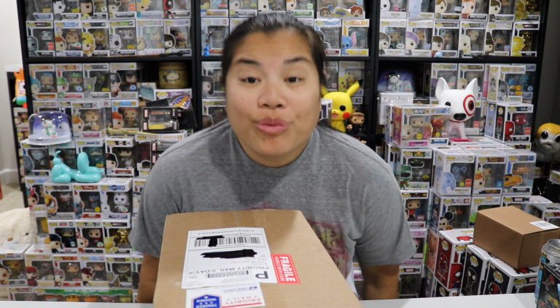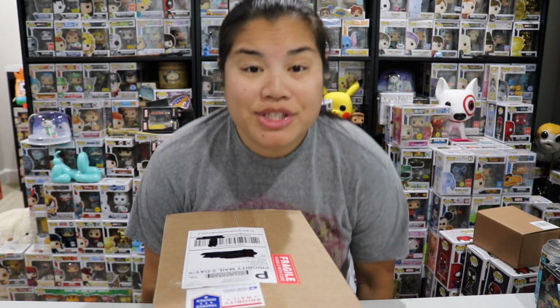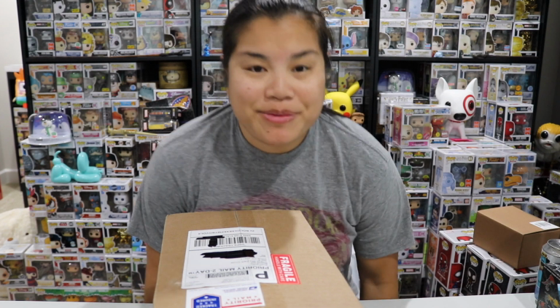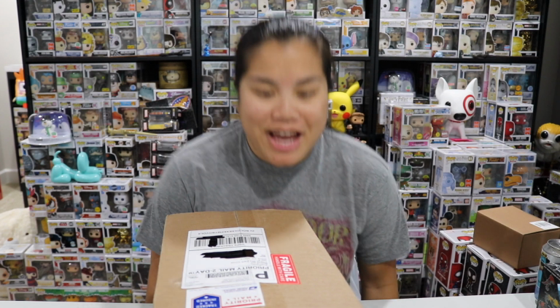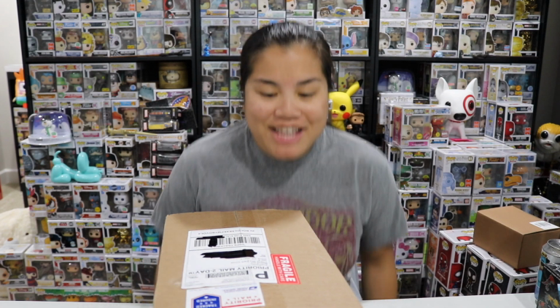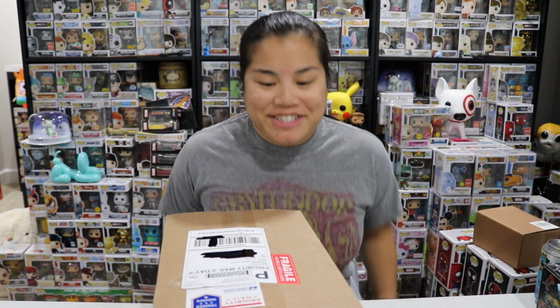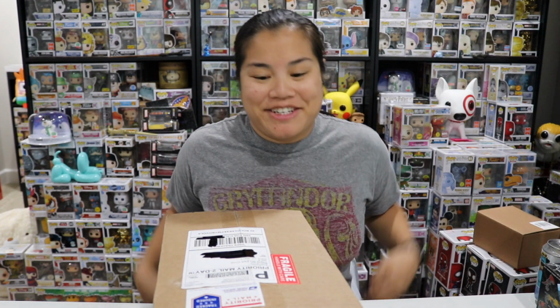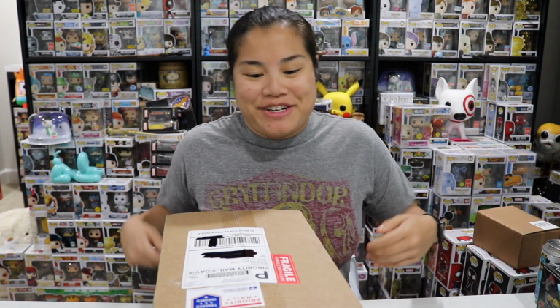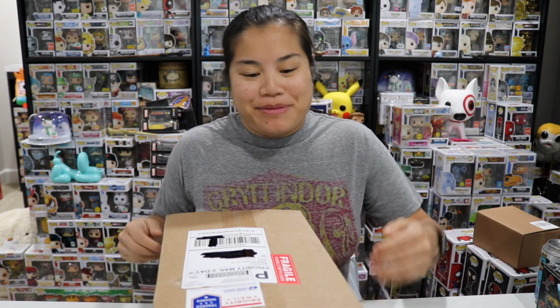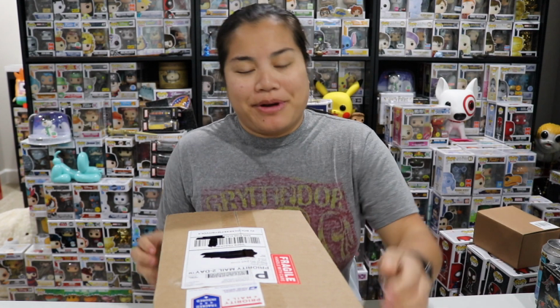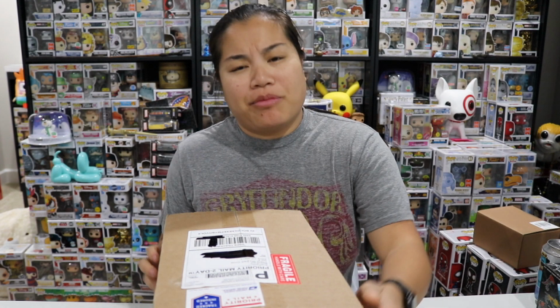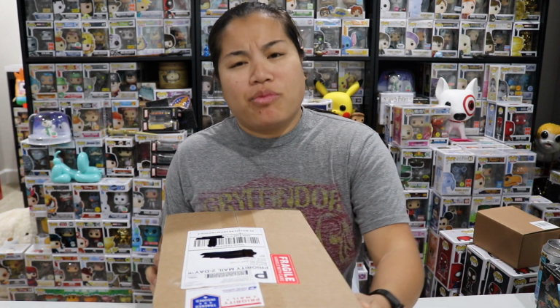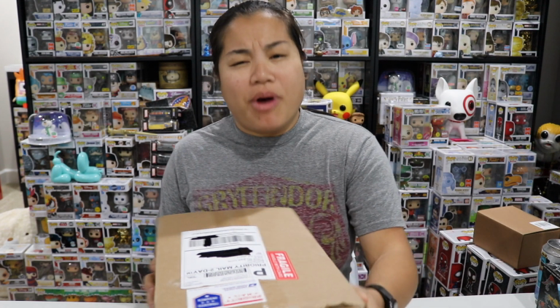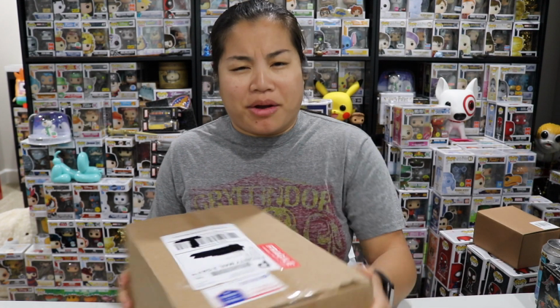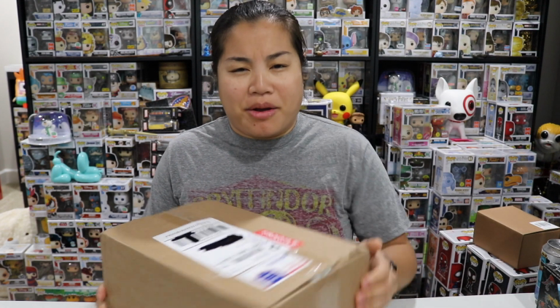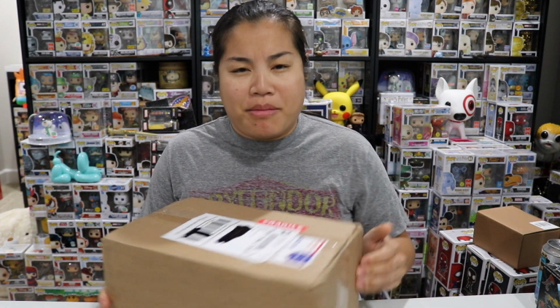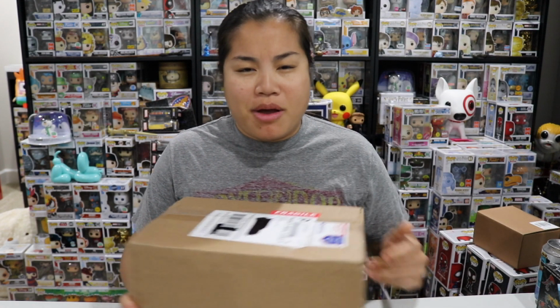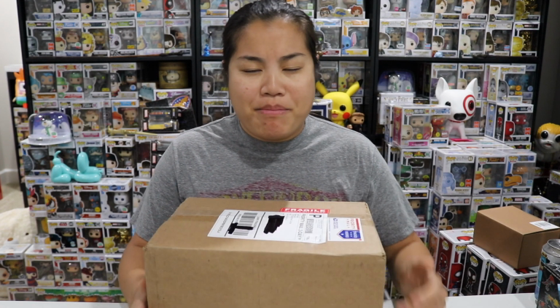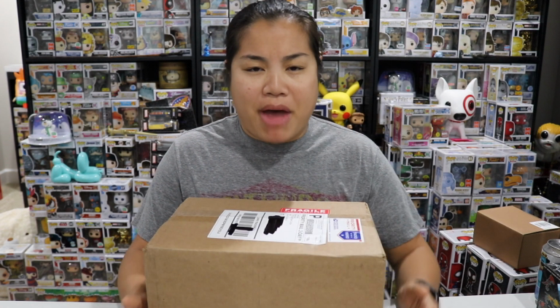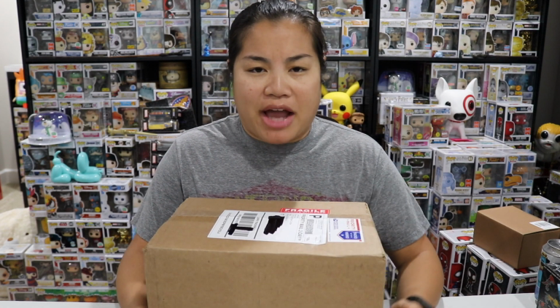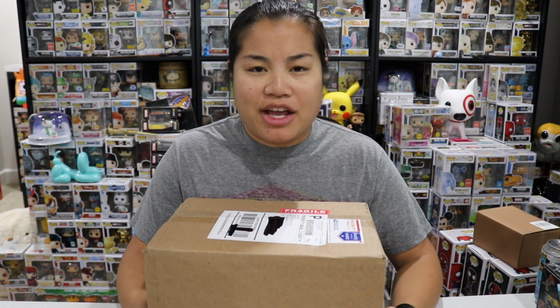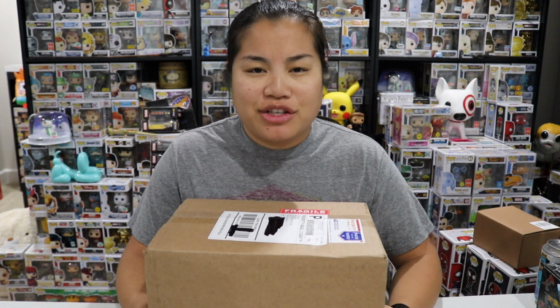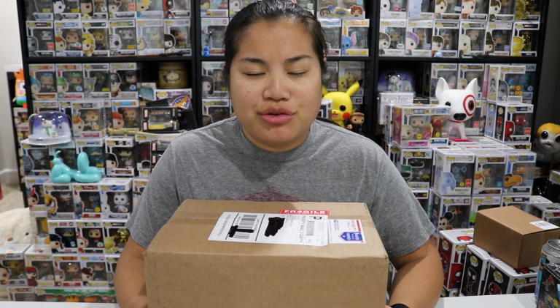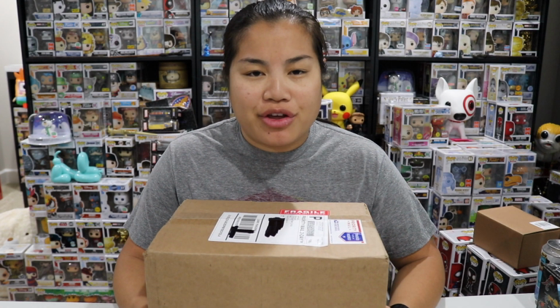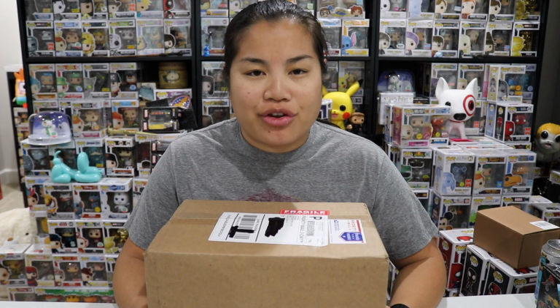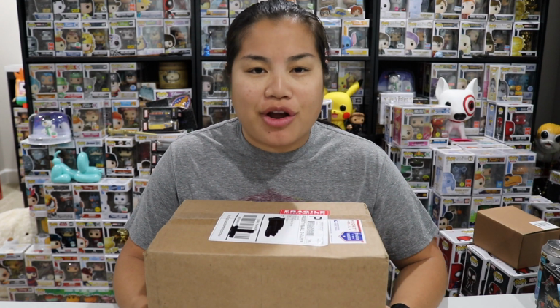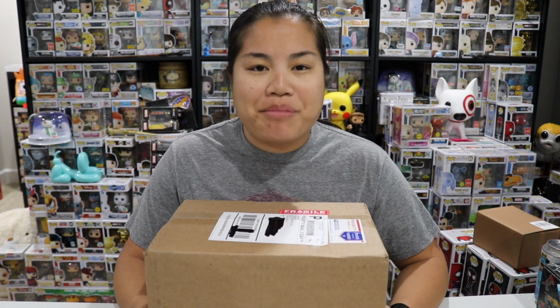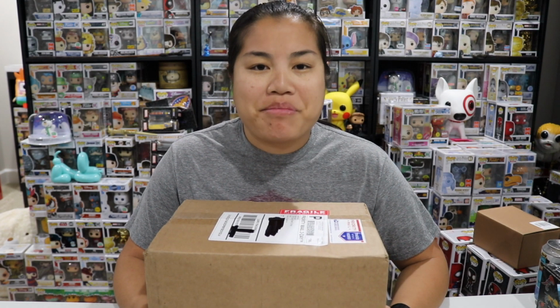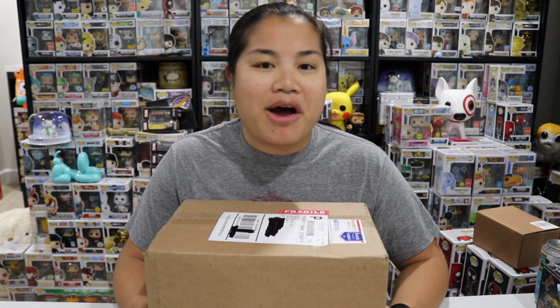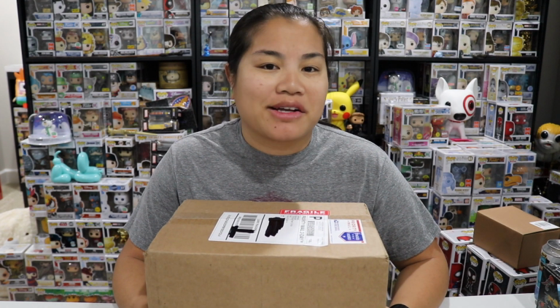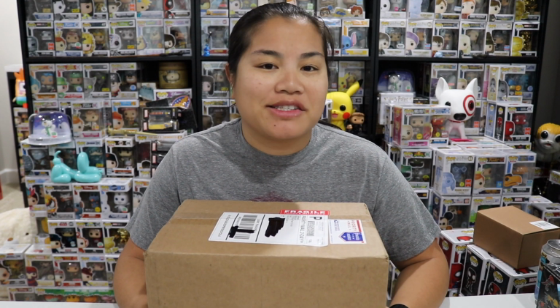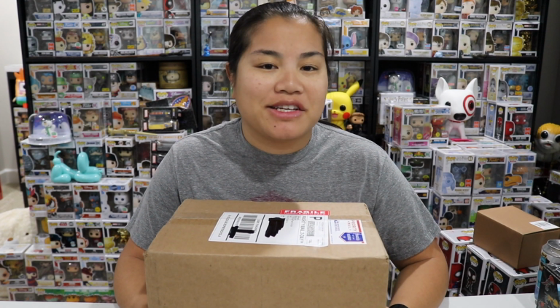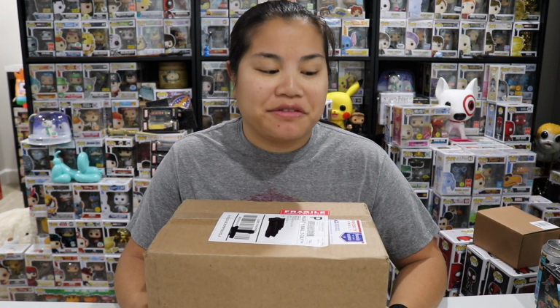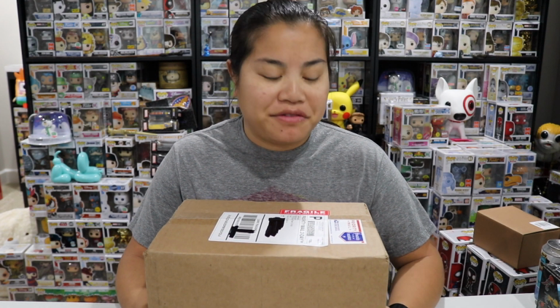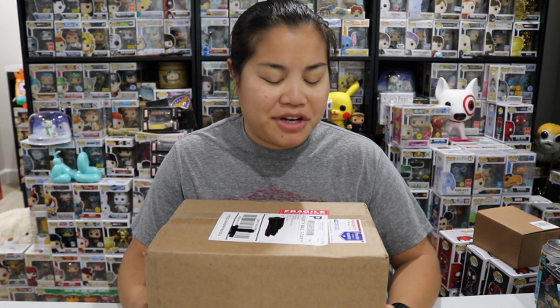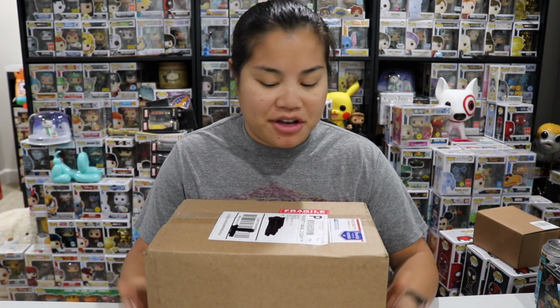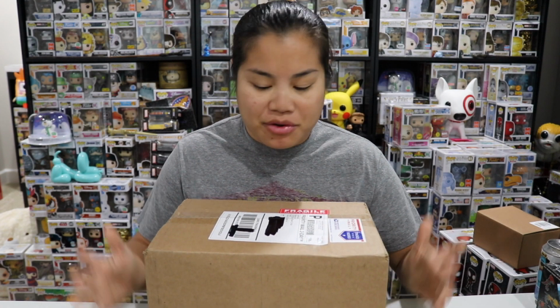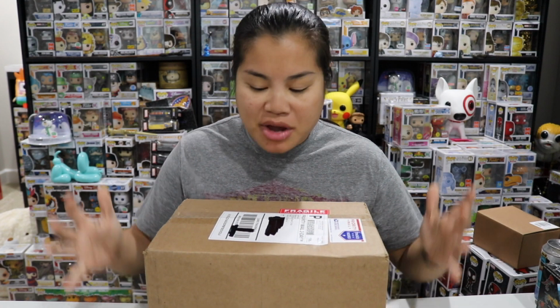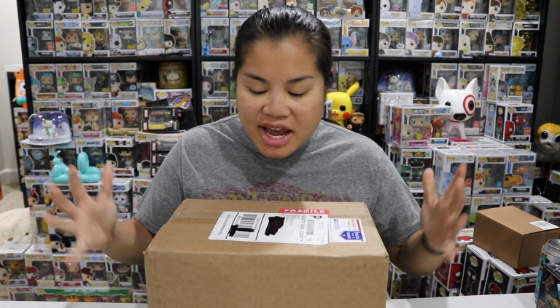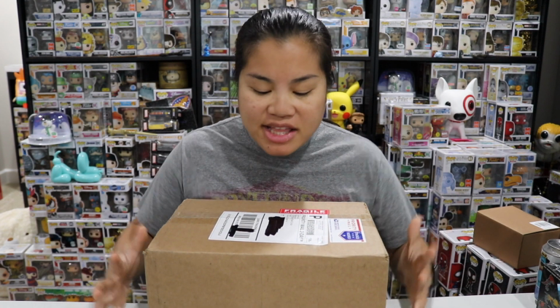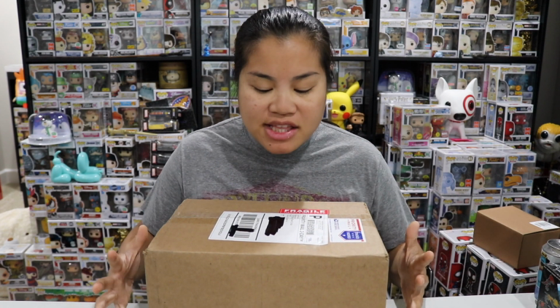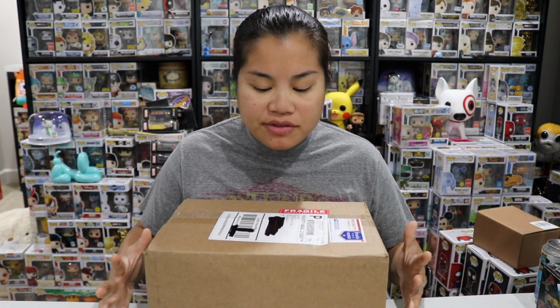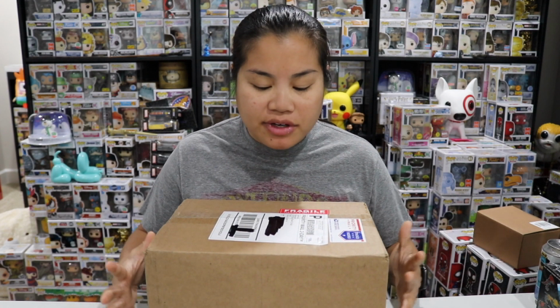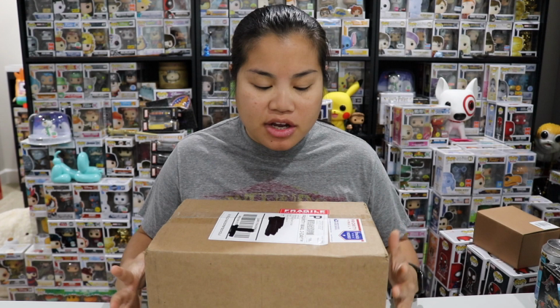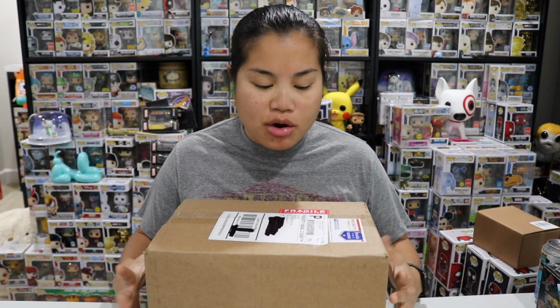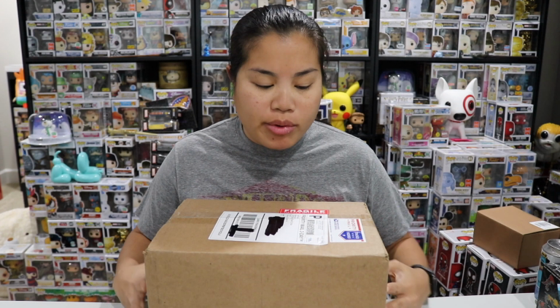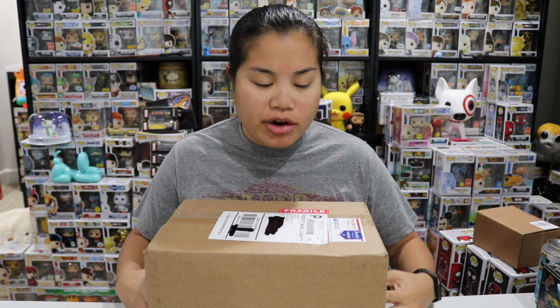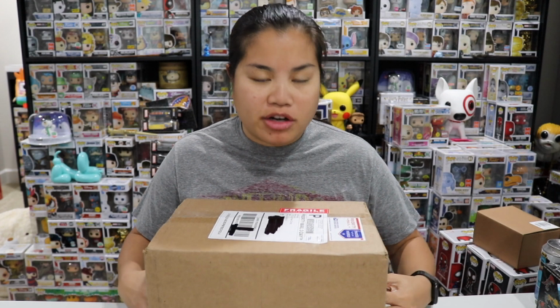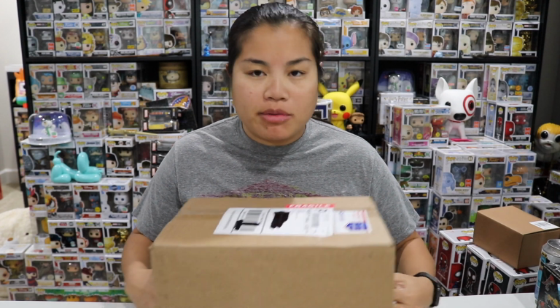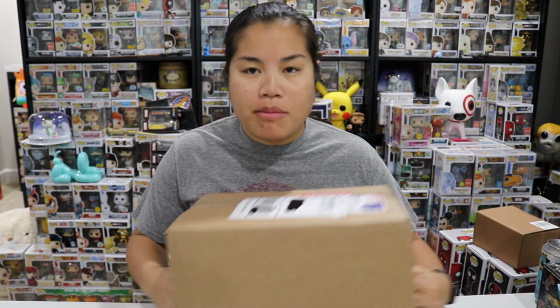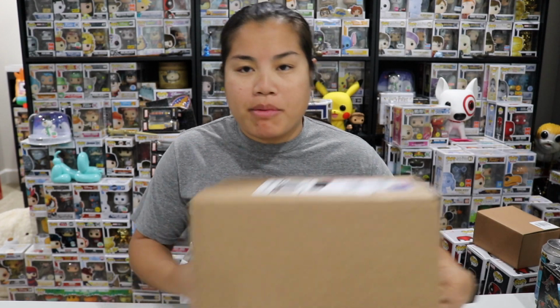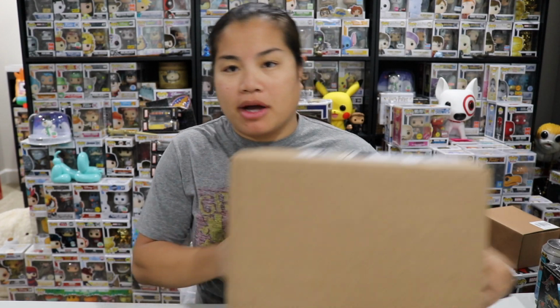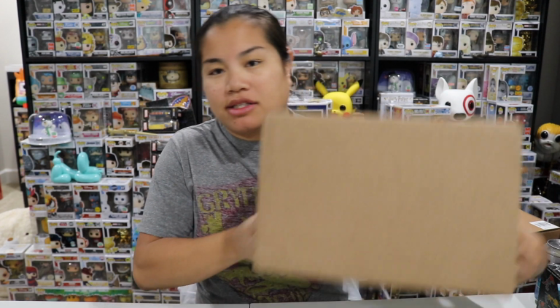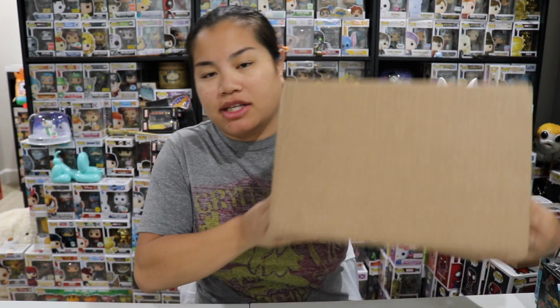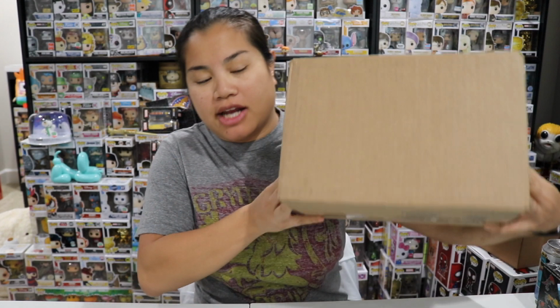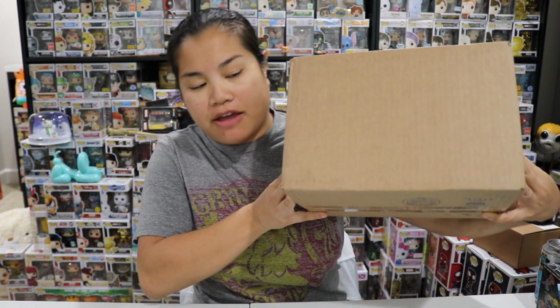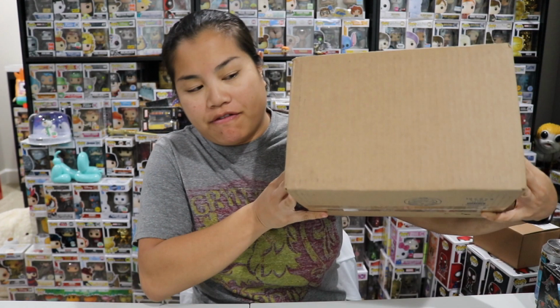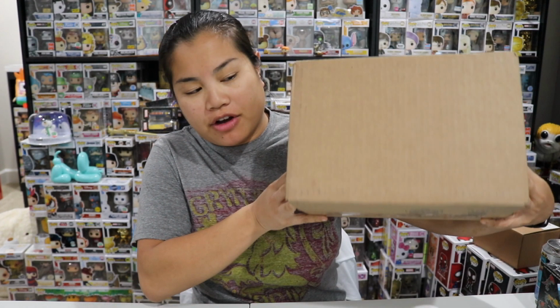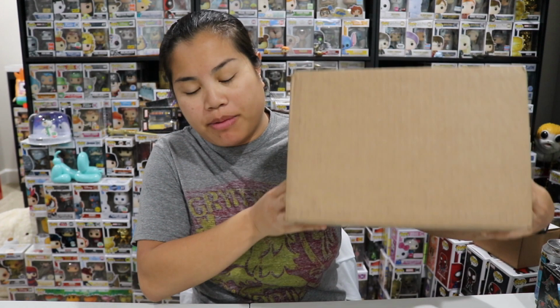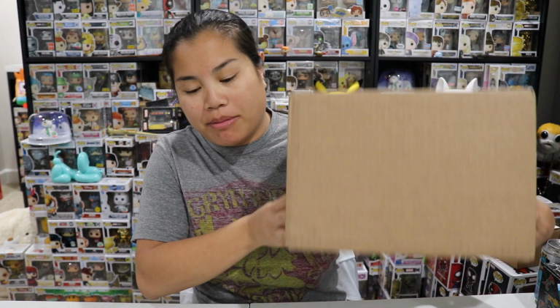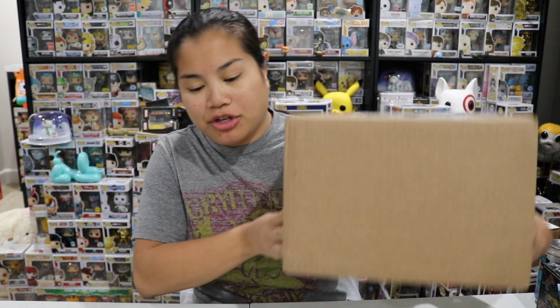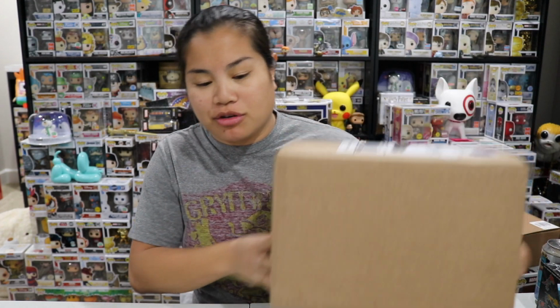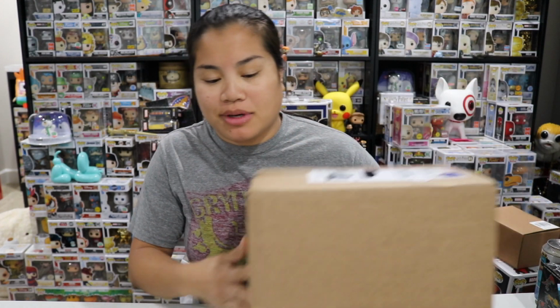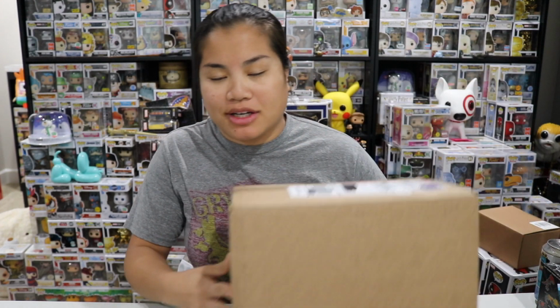What's up guys? Nerdy Noob here, and welcome back to another unboxing video. In this video, we are going to be unboxing a Funko Pop Mystery Box.